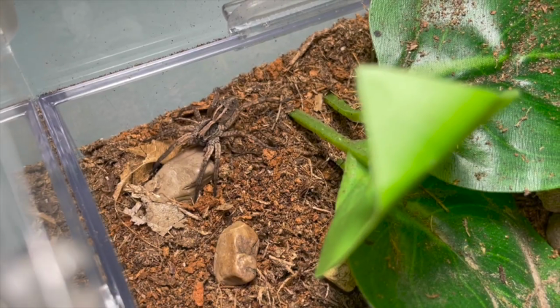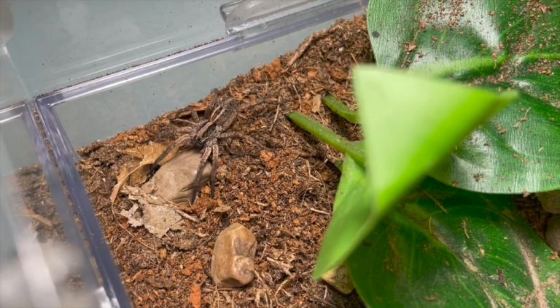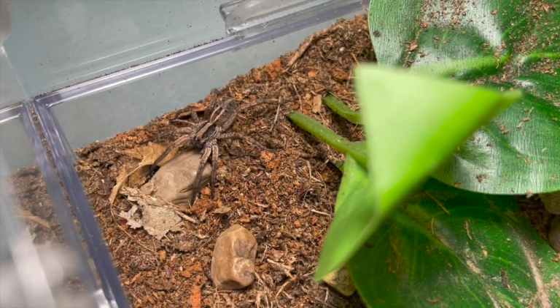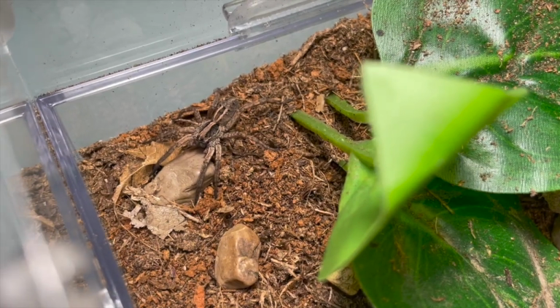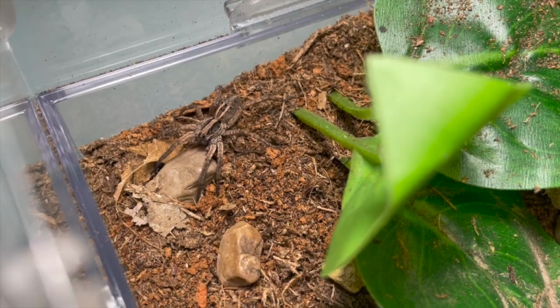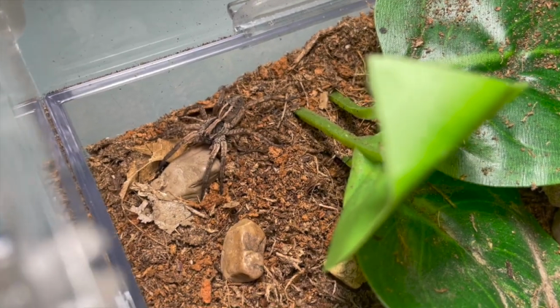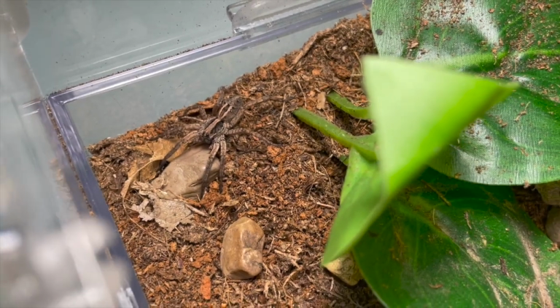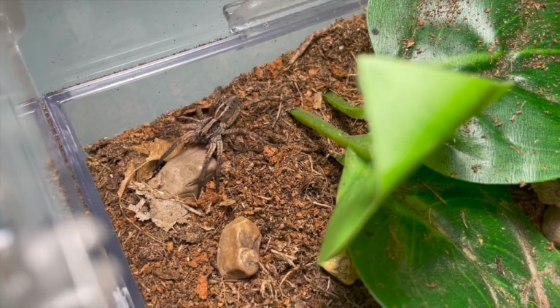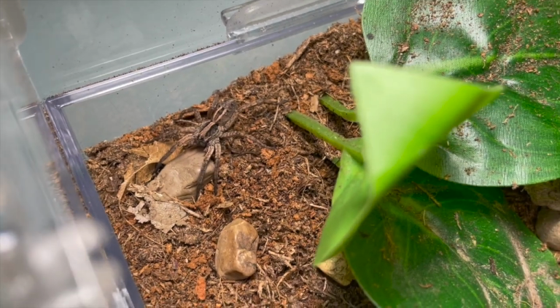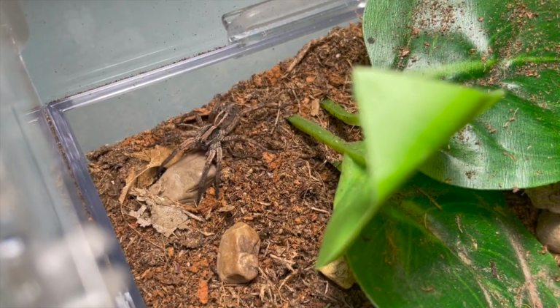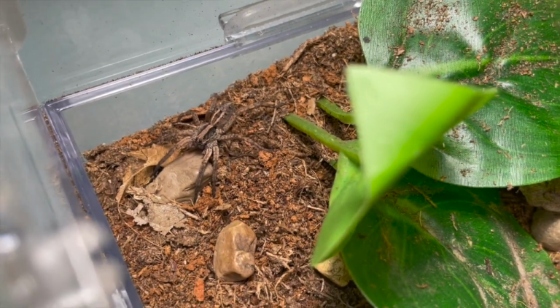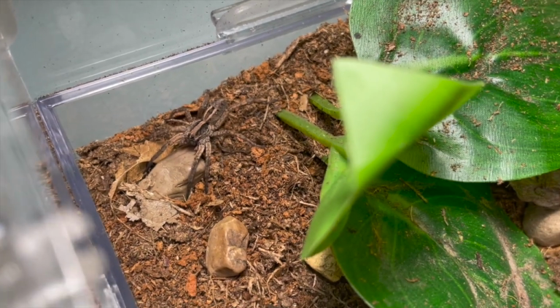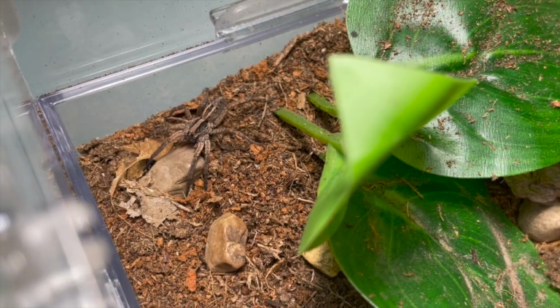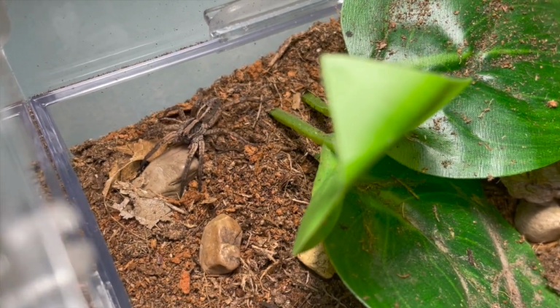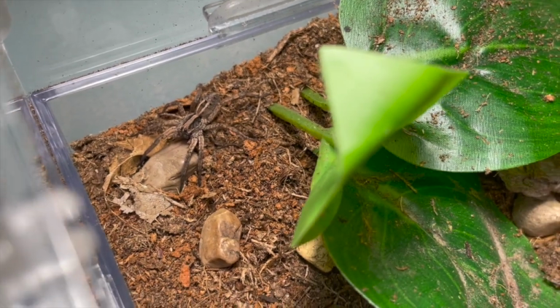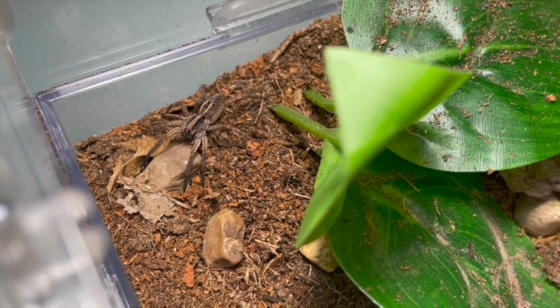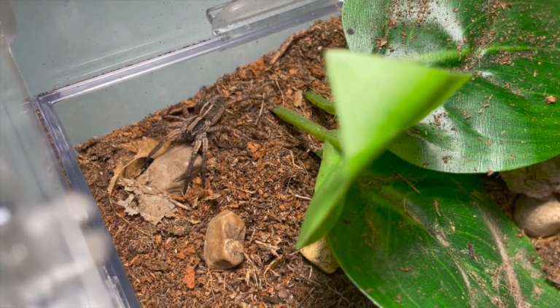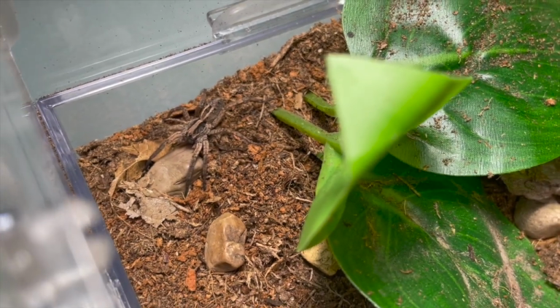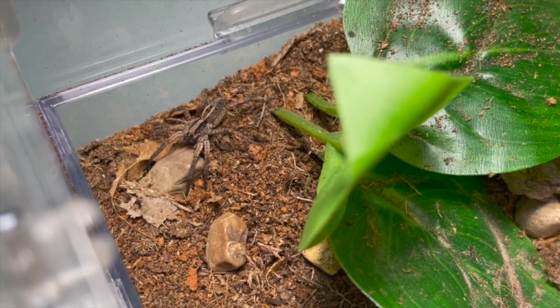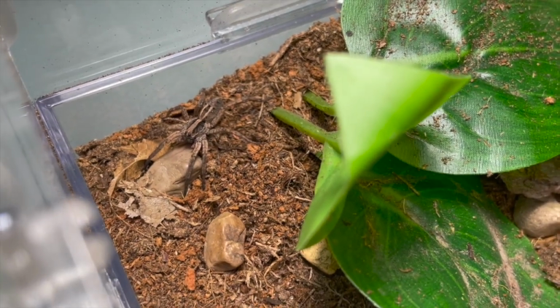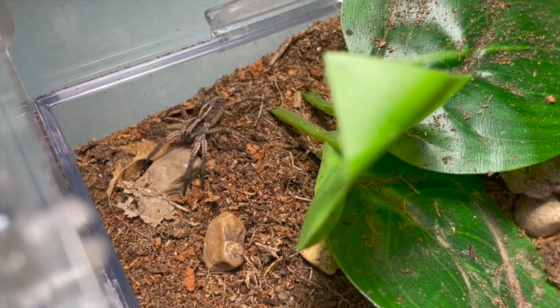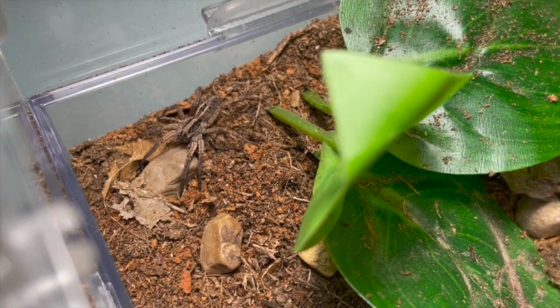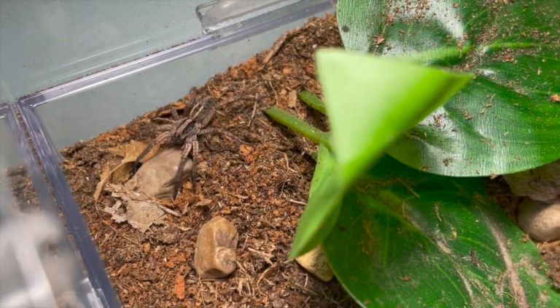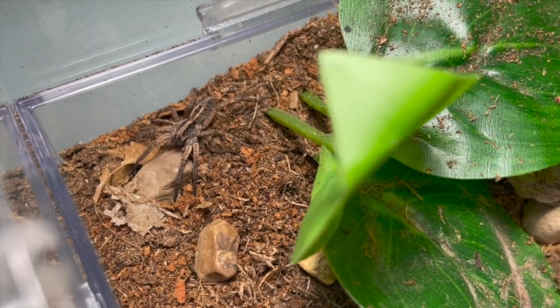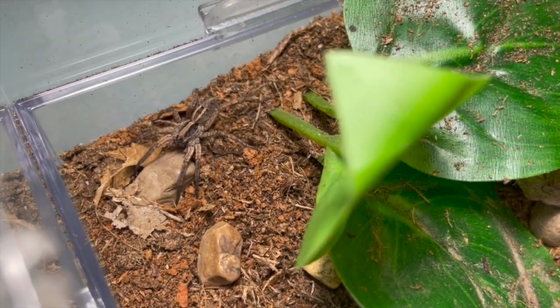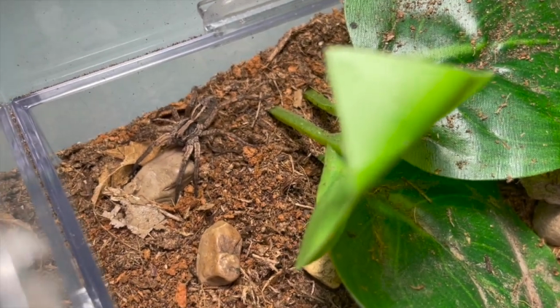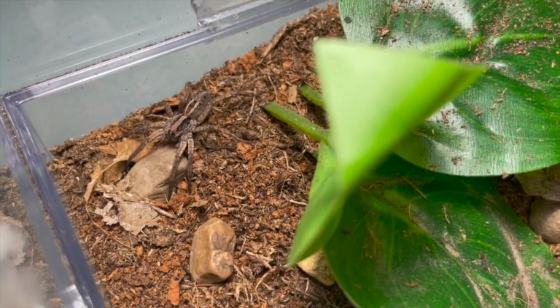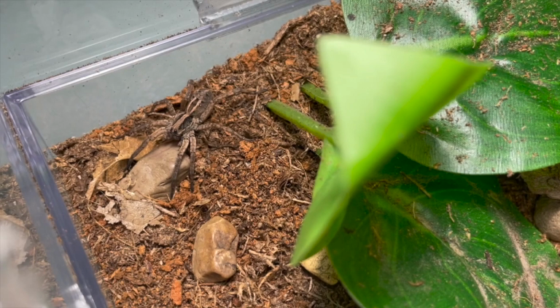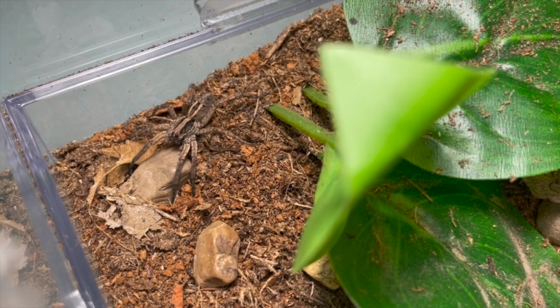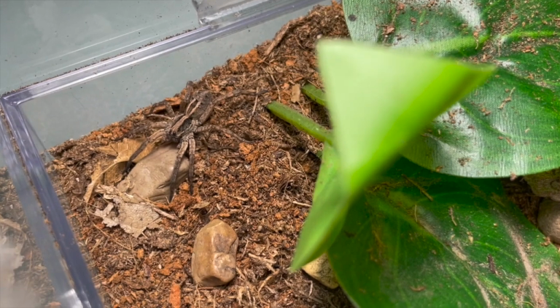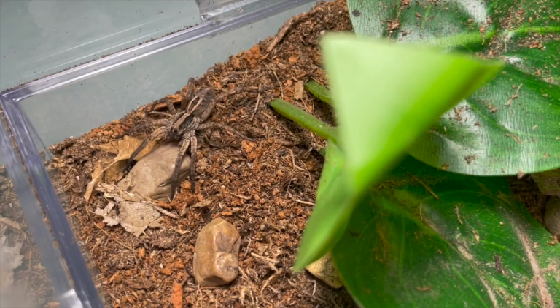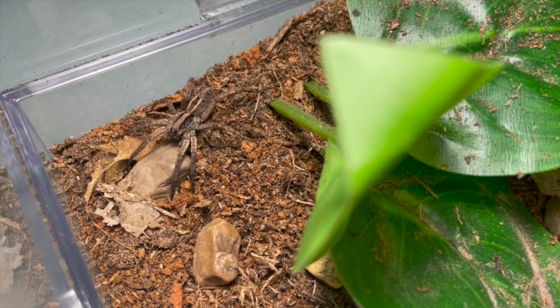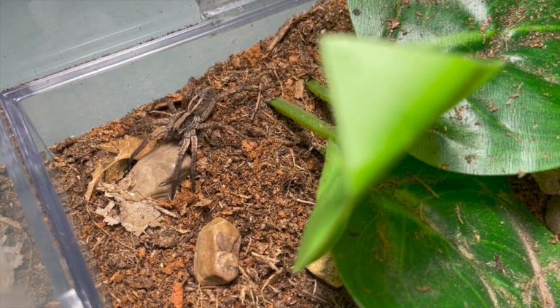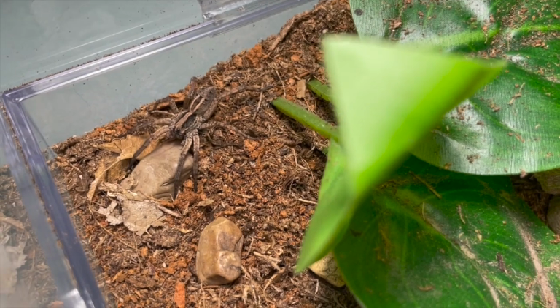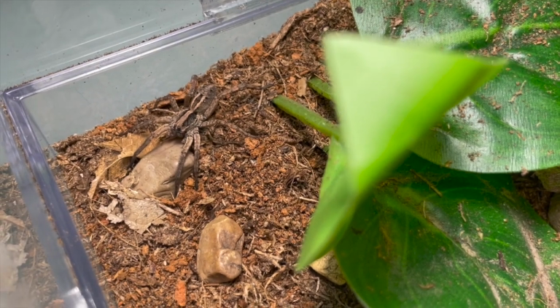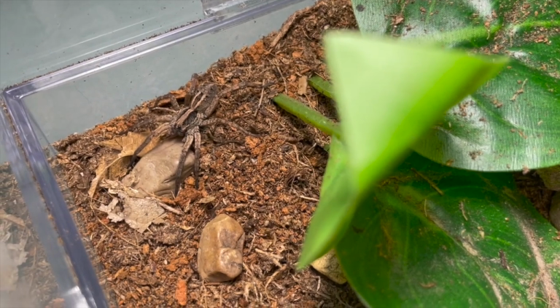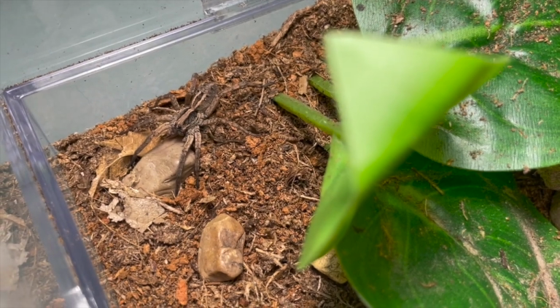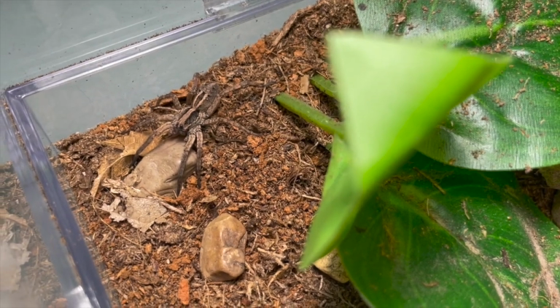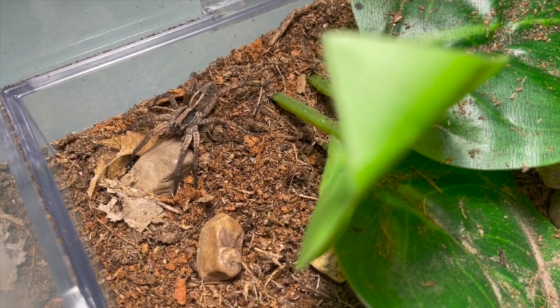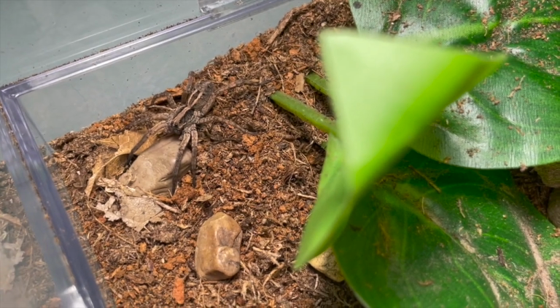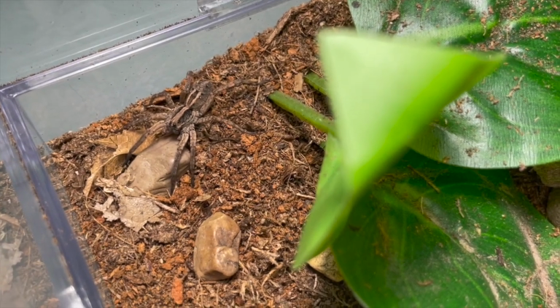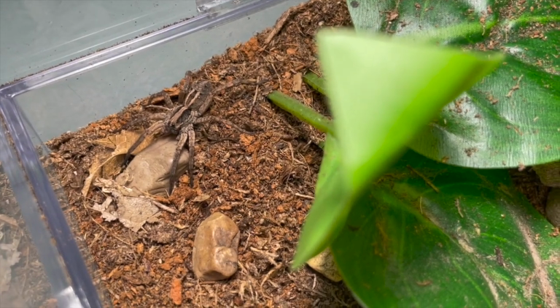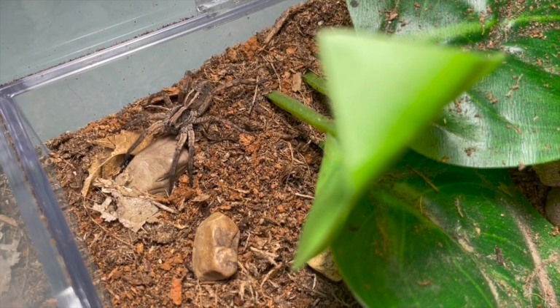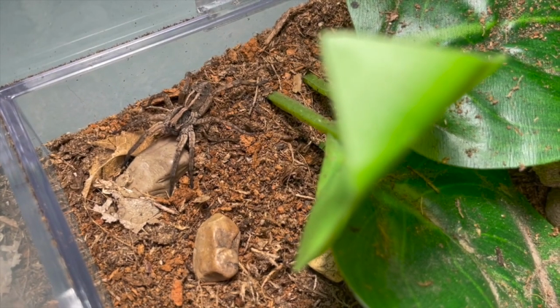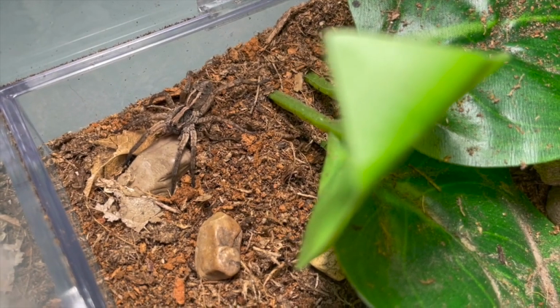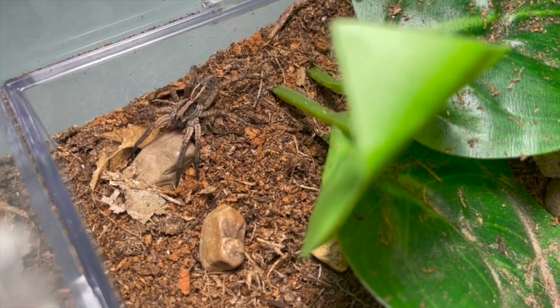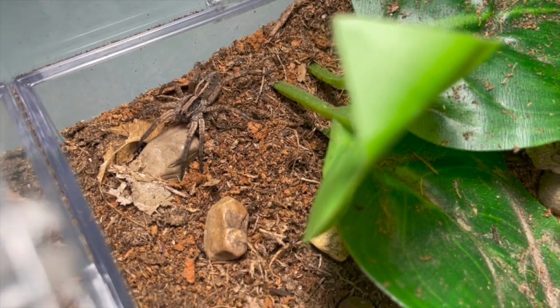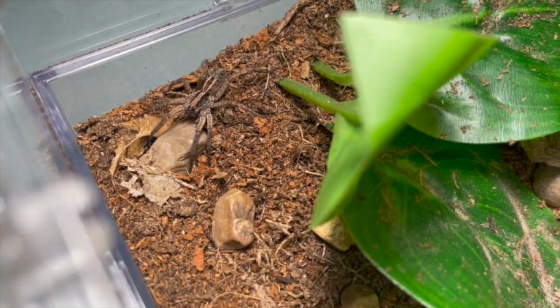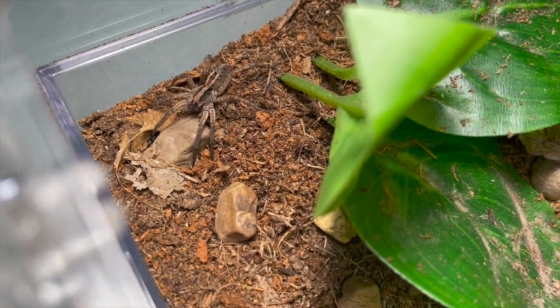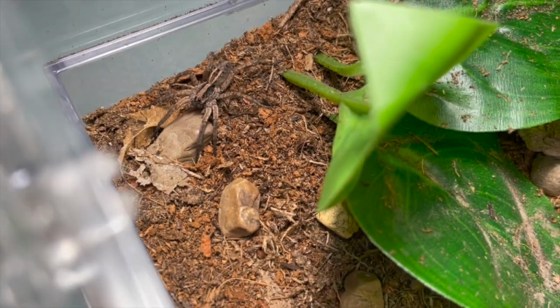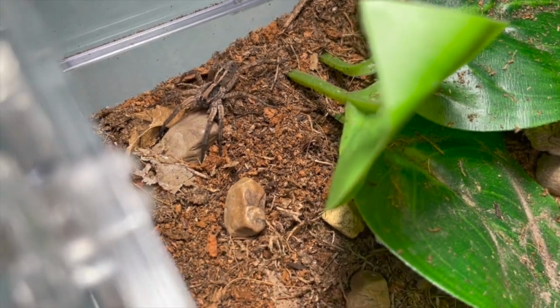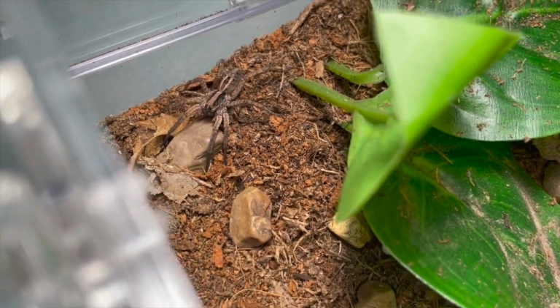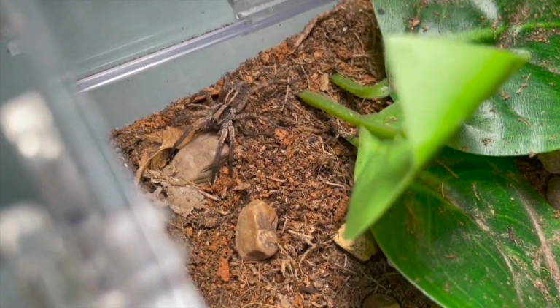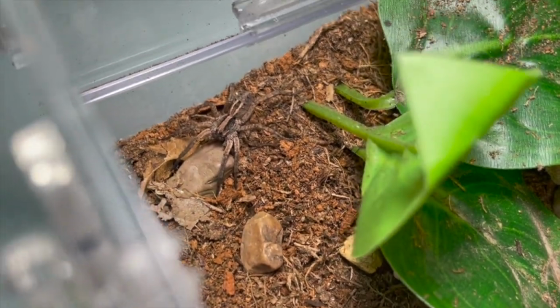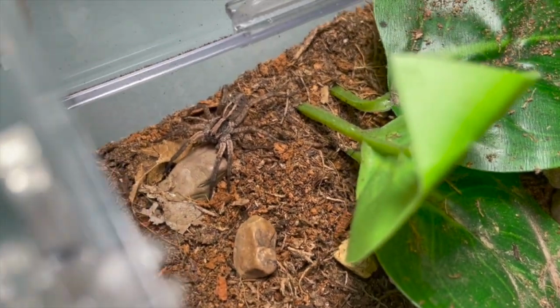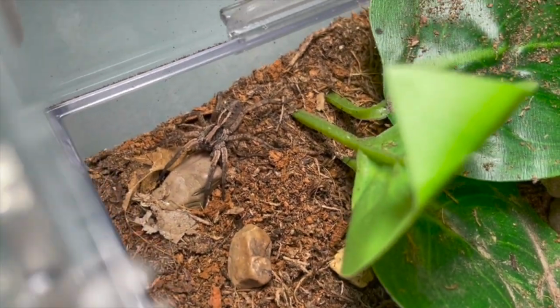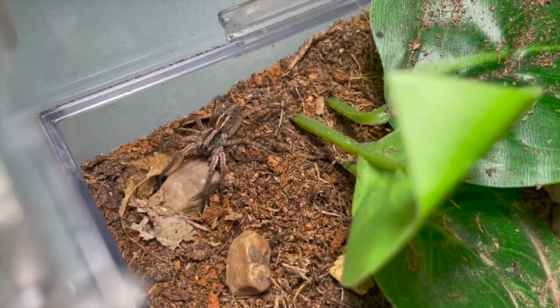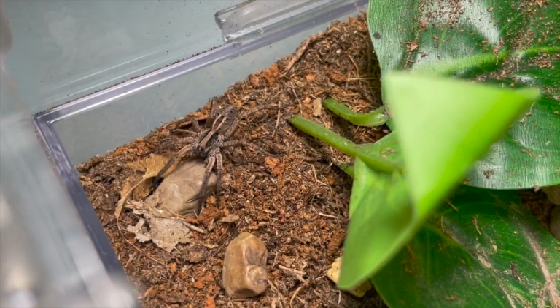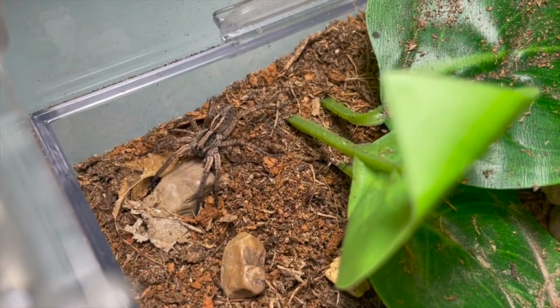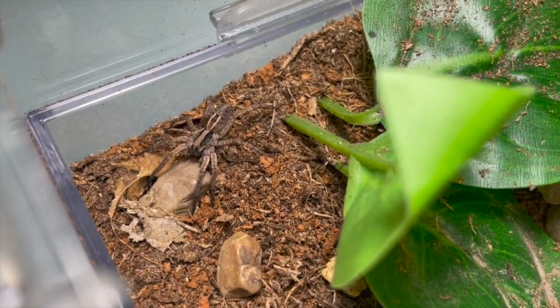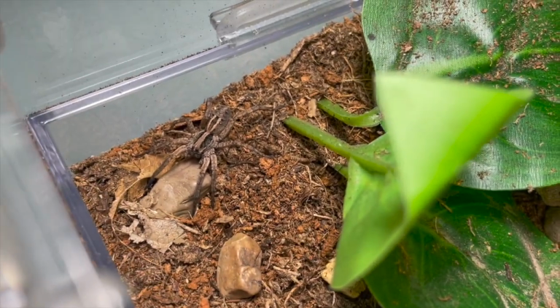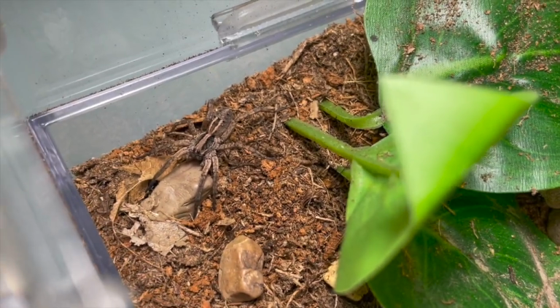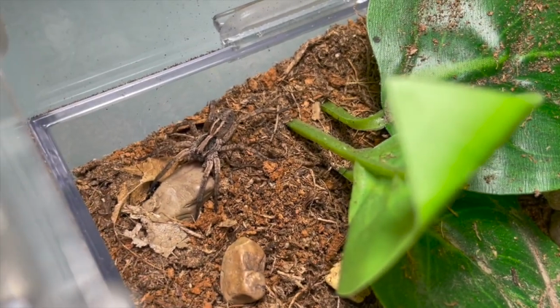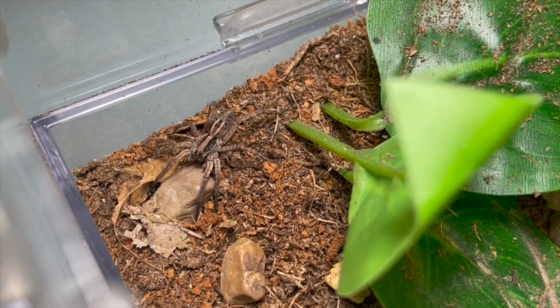Here is one of my Schizocosa species — he is a species of wolf spider. Let's give her a small little cricket.